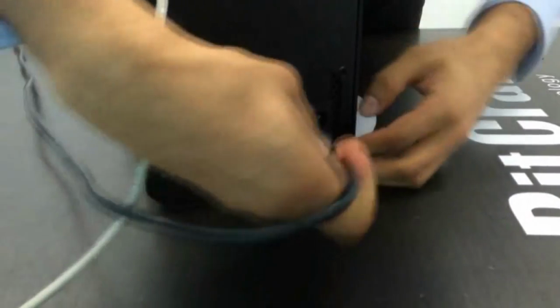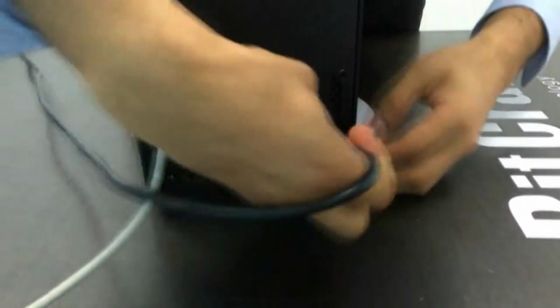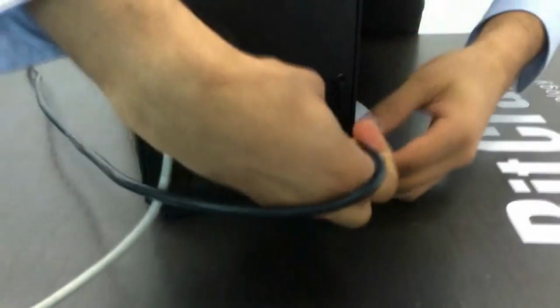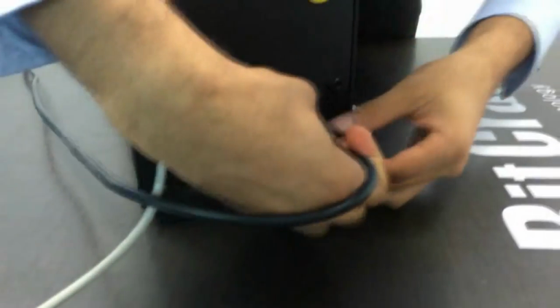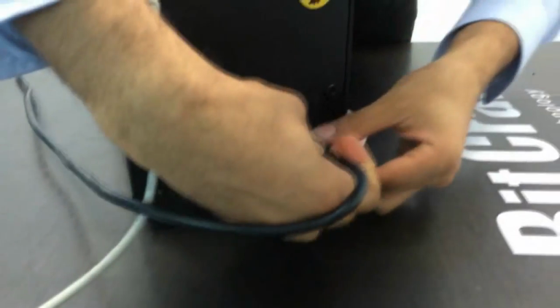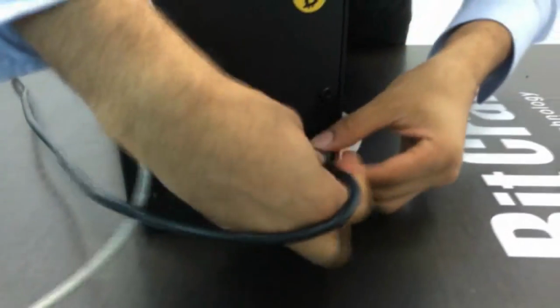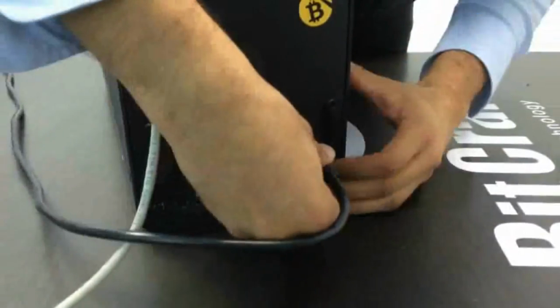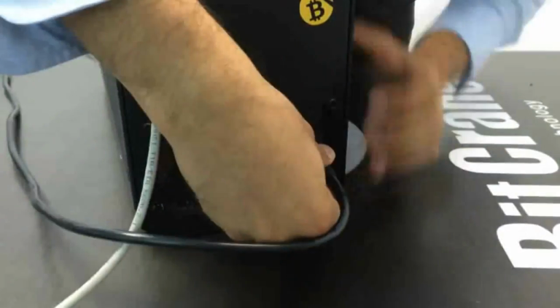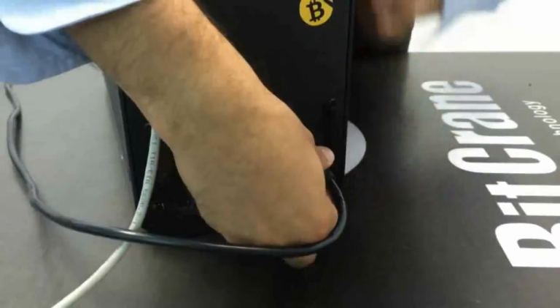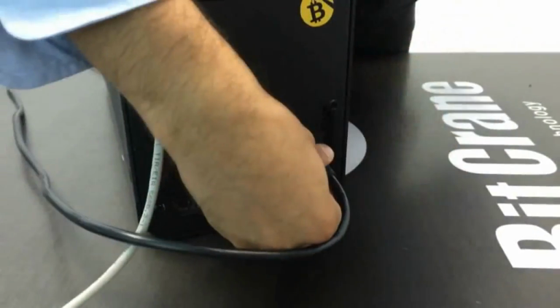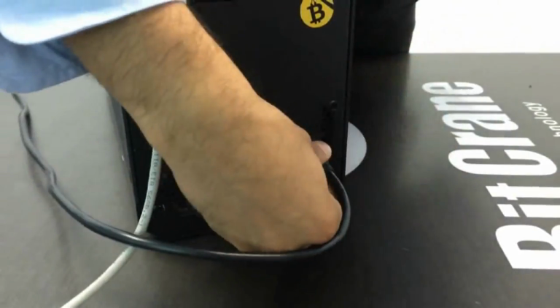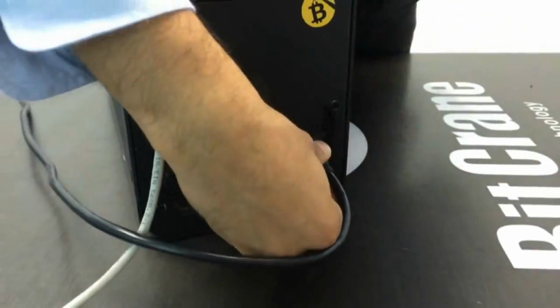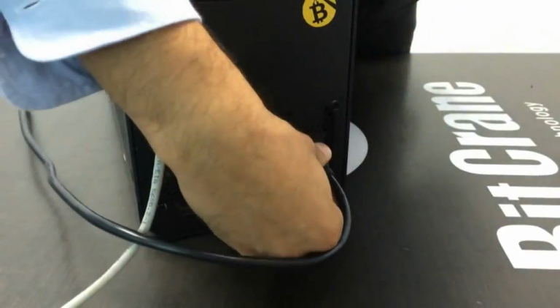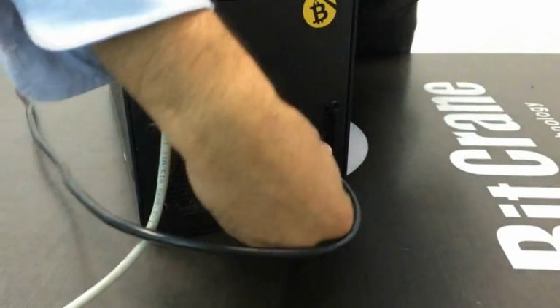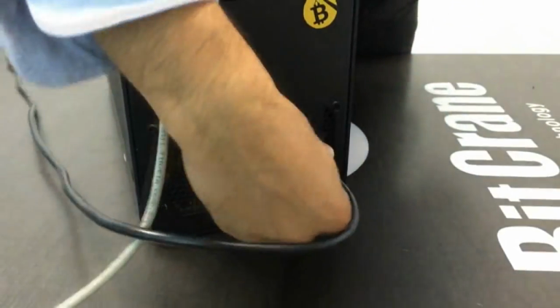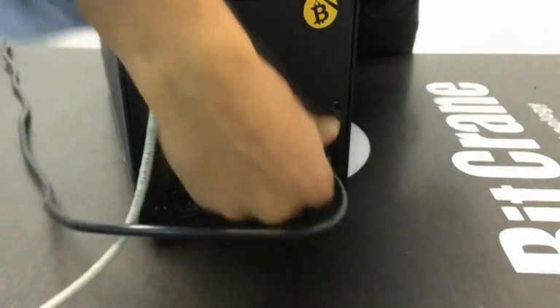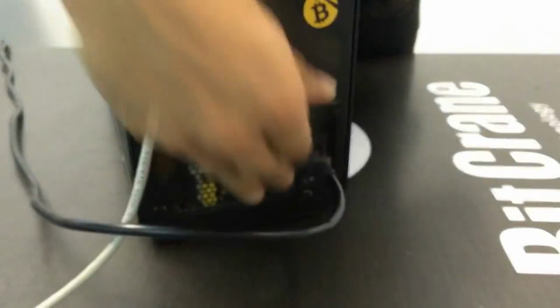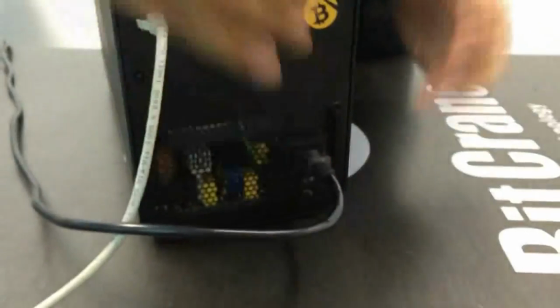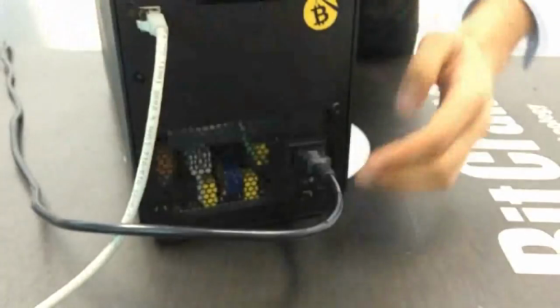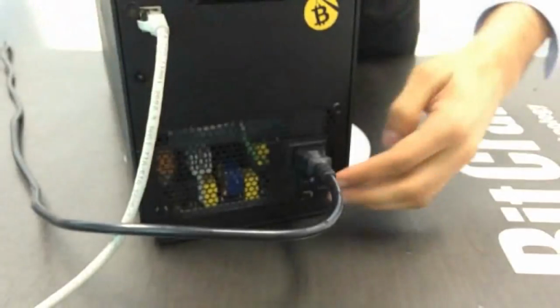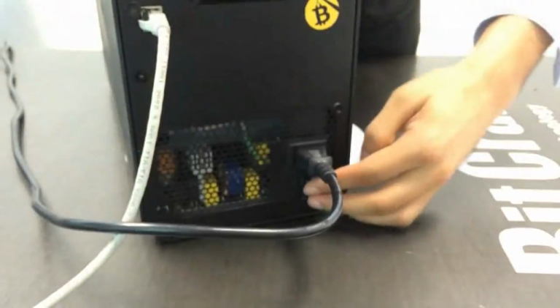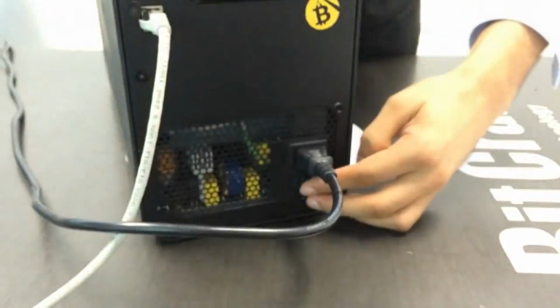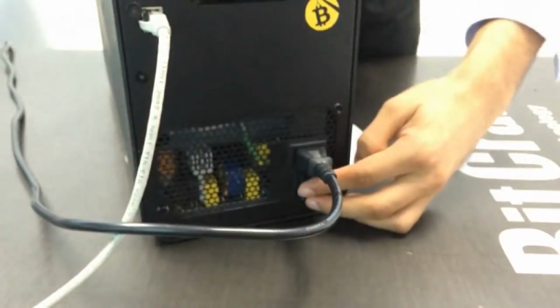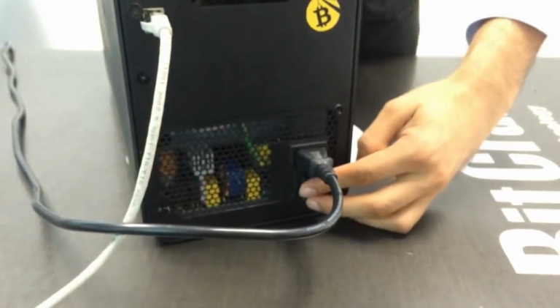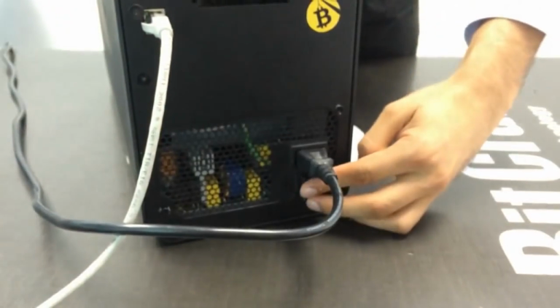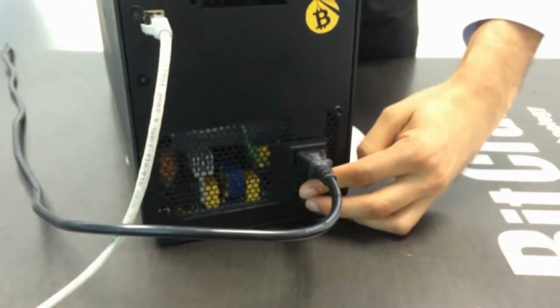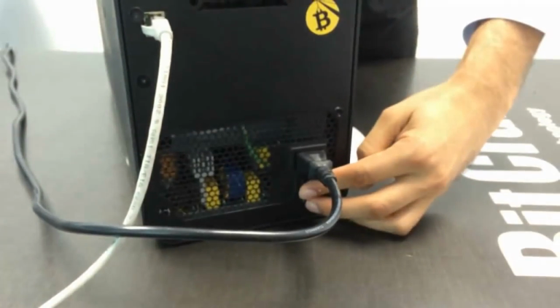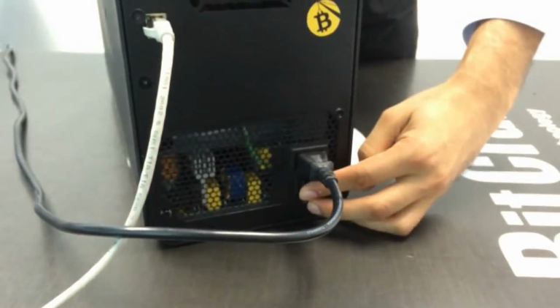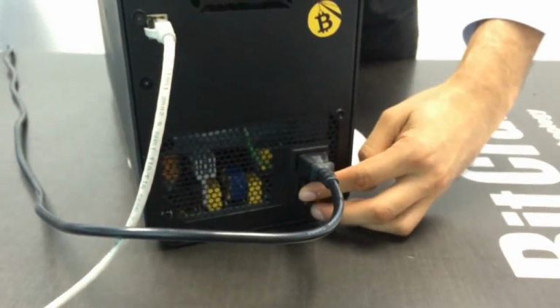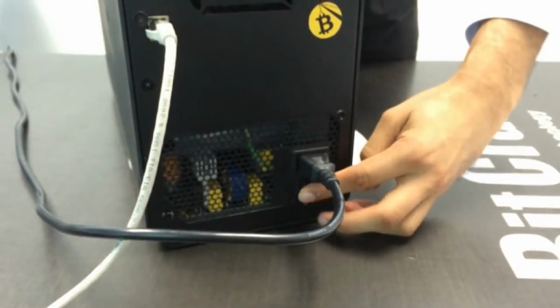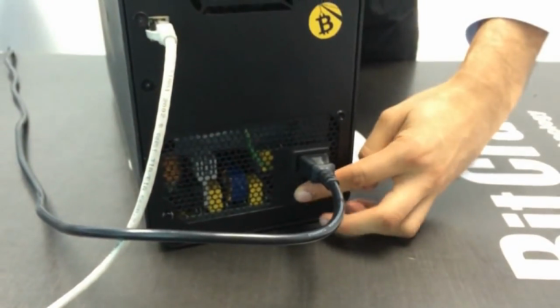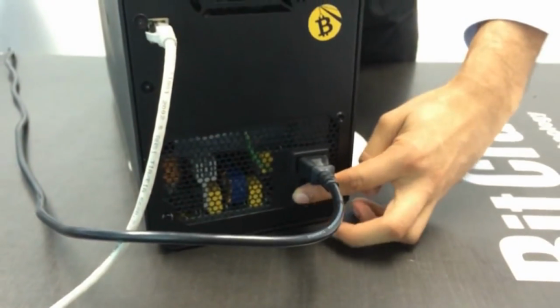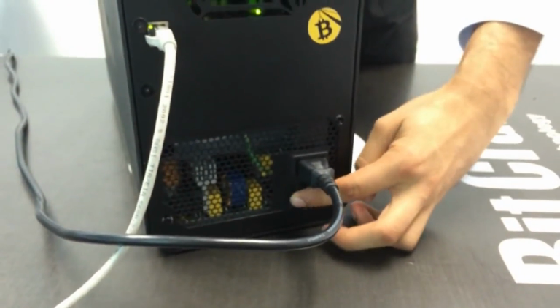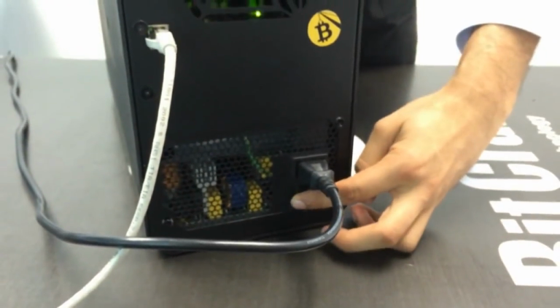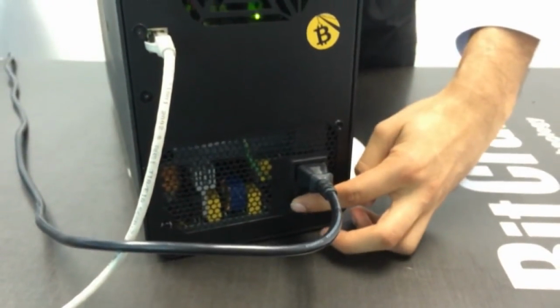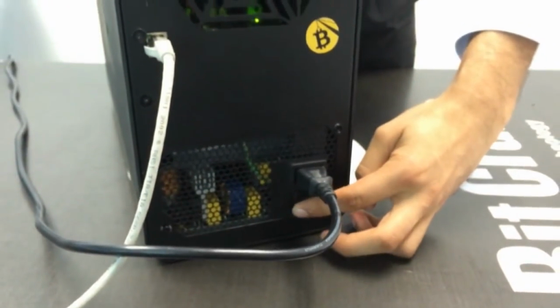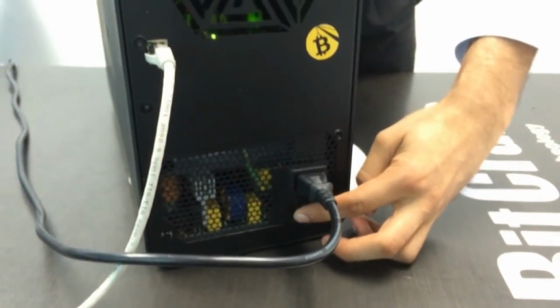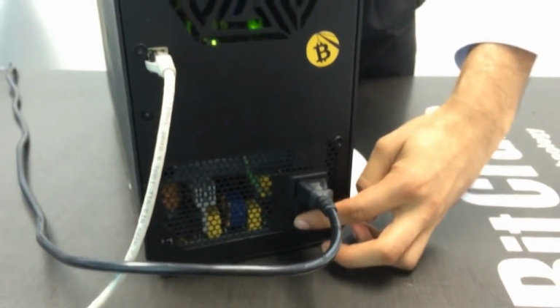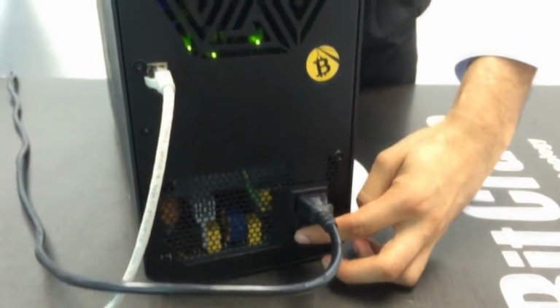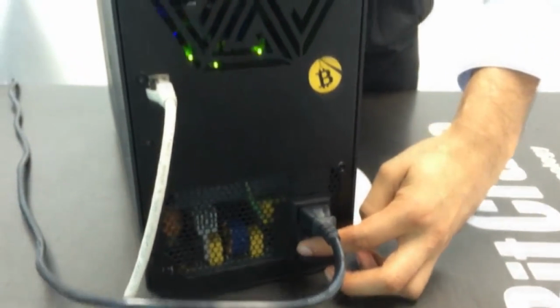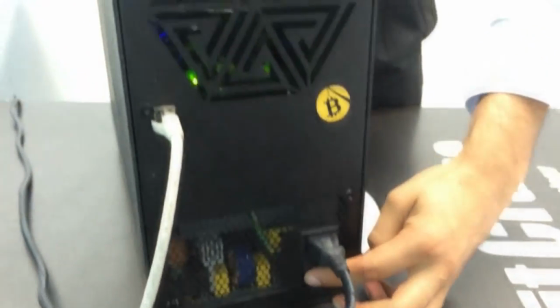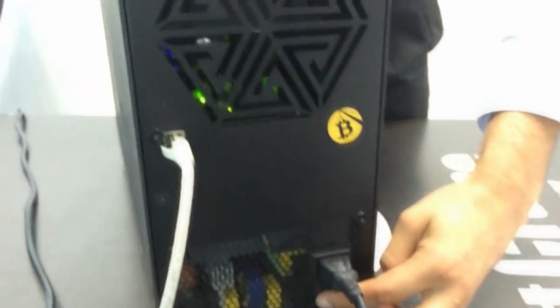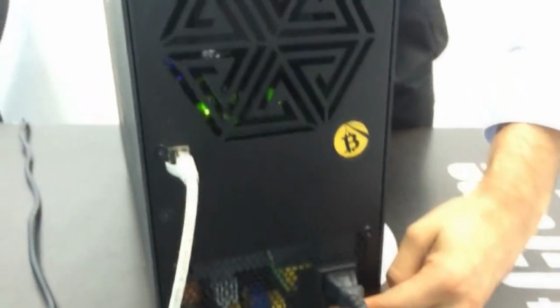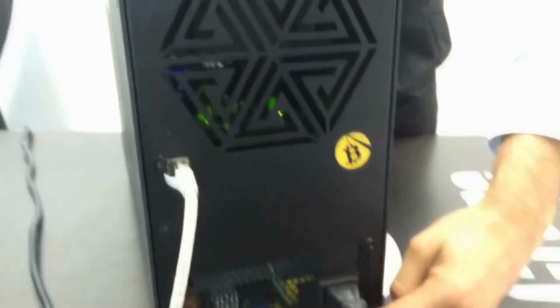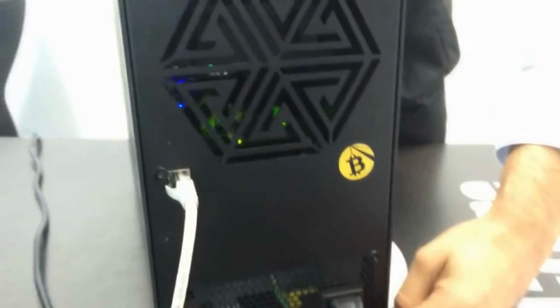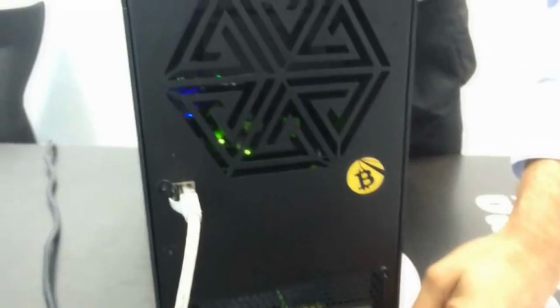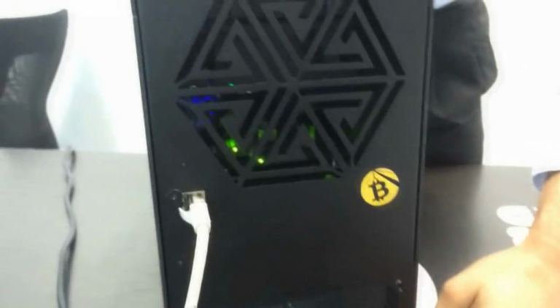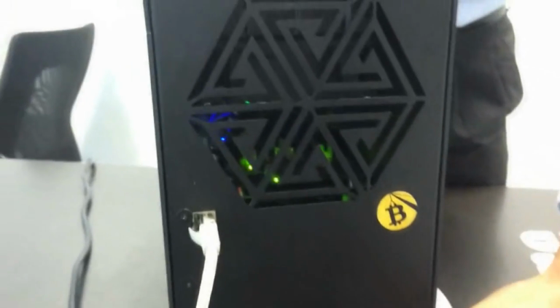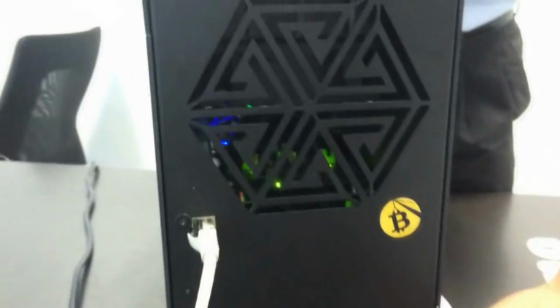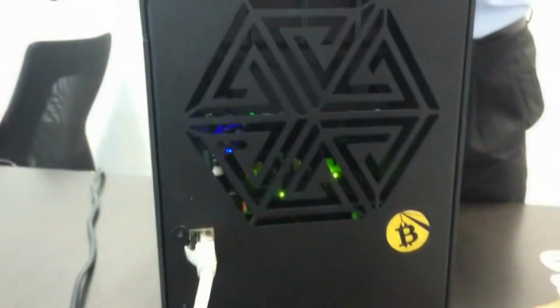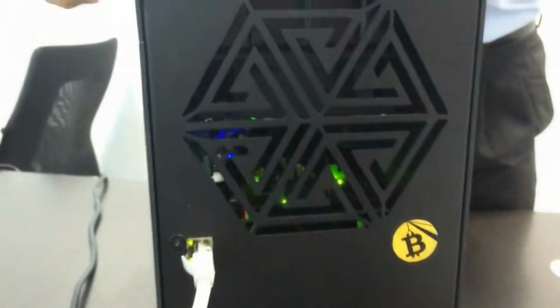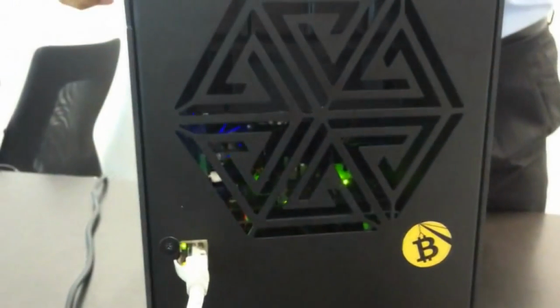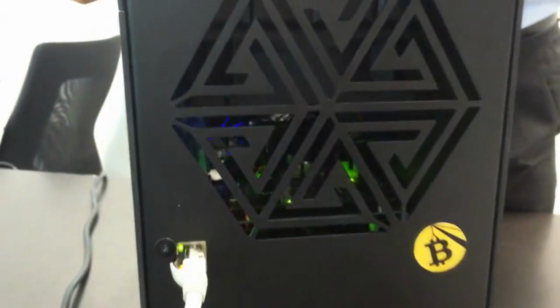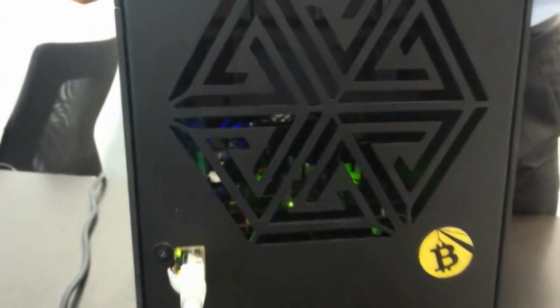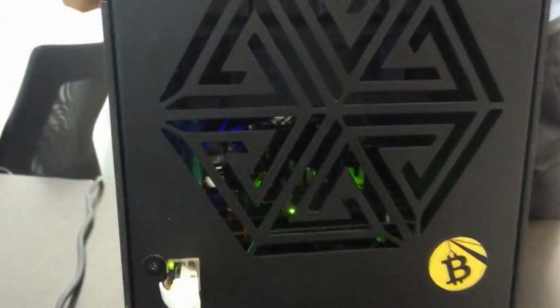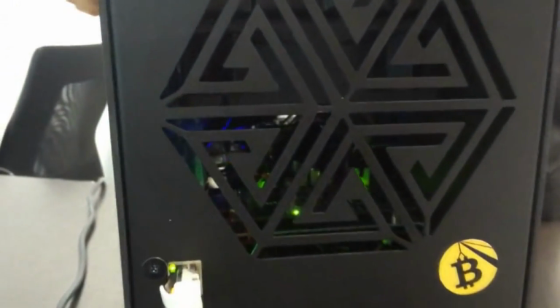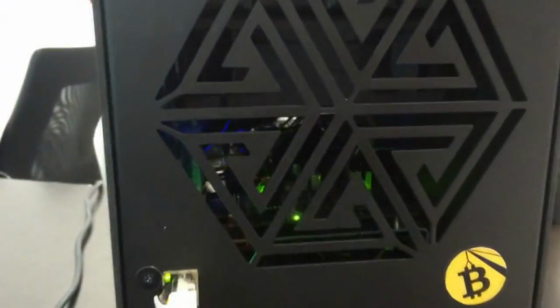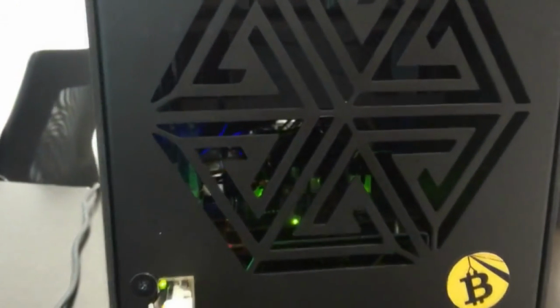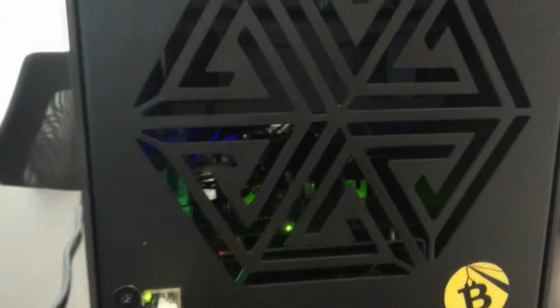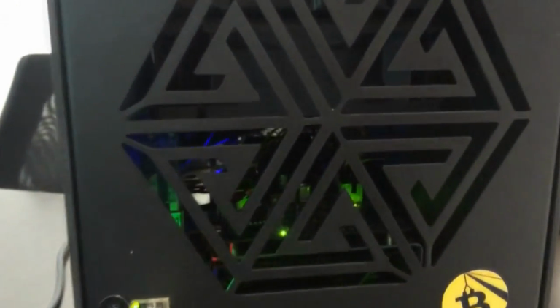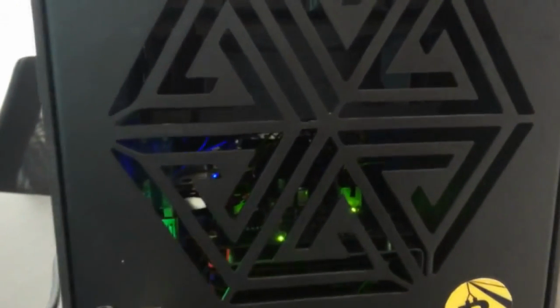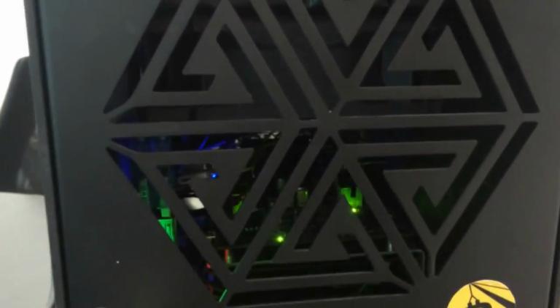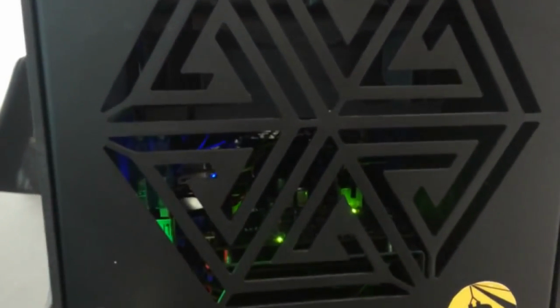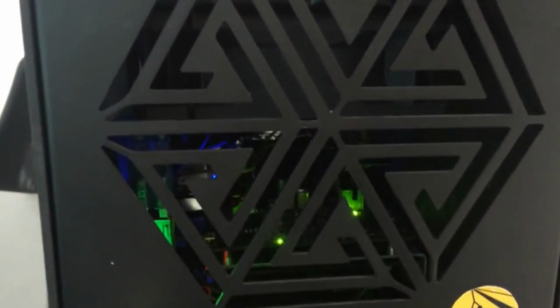You are now just one final step away from mining bitcoins, and will just need to configure a few simple software settings using your PC.